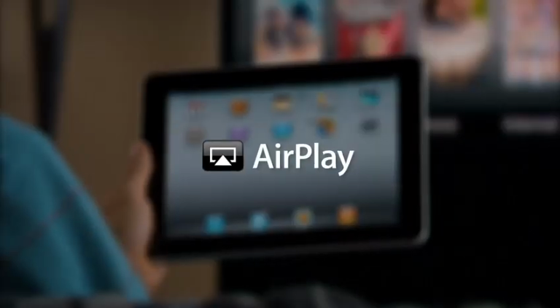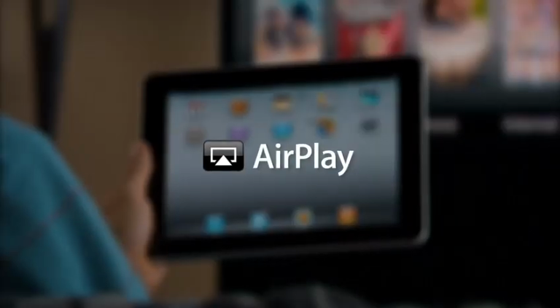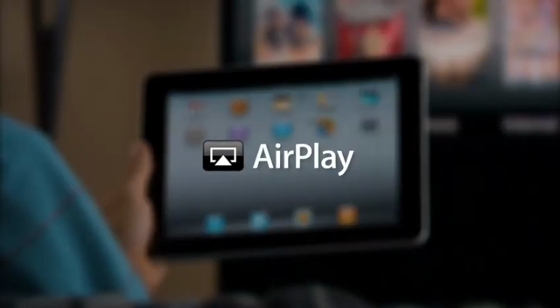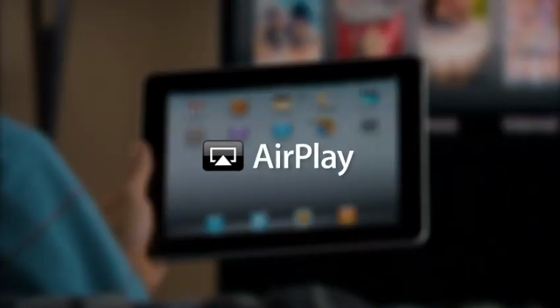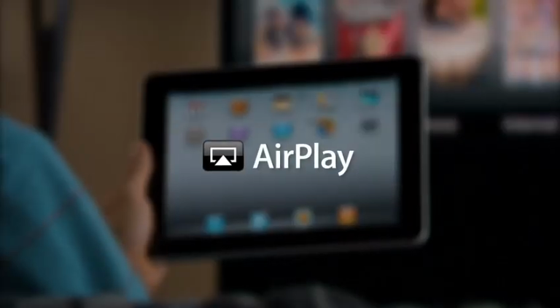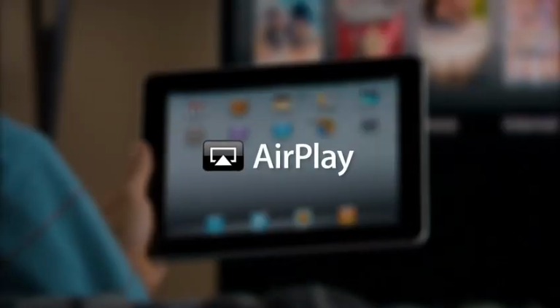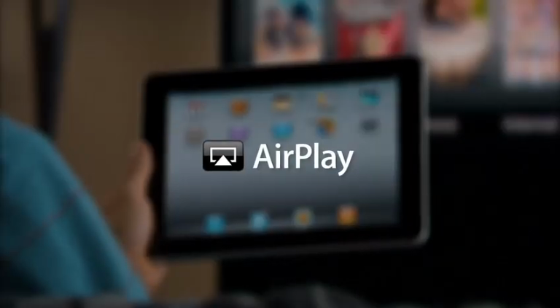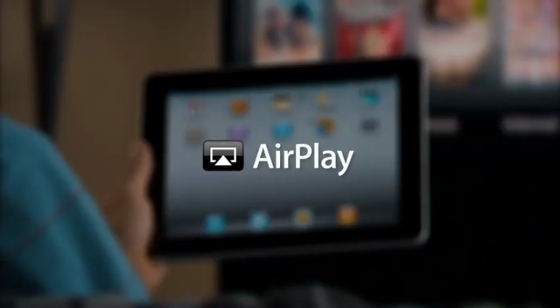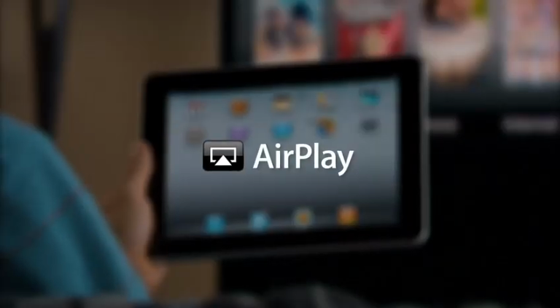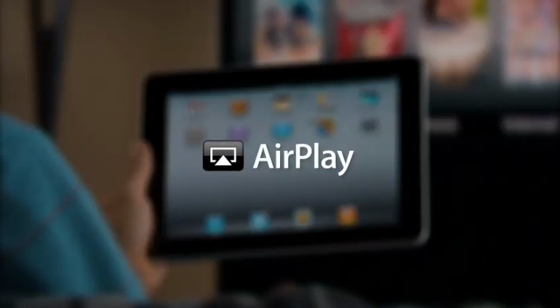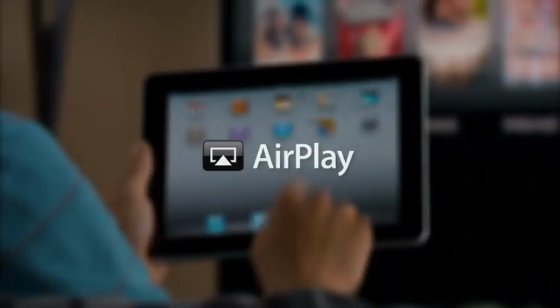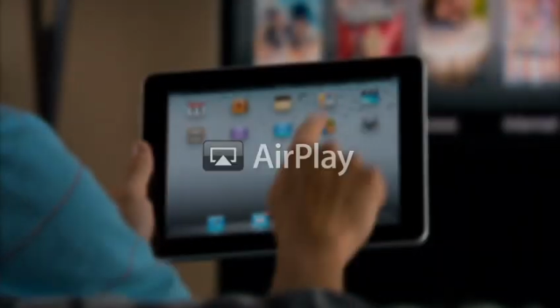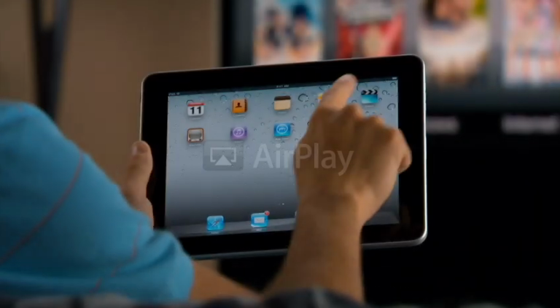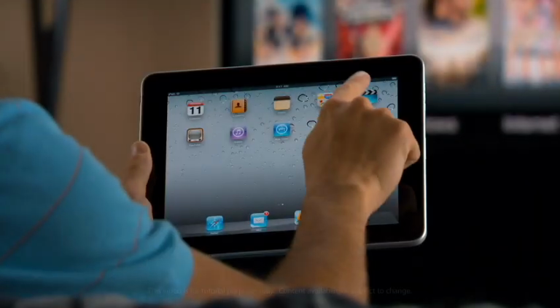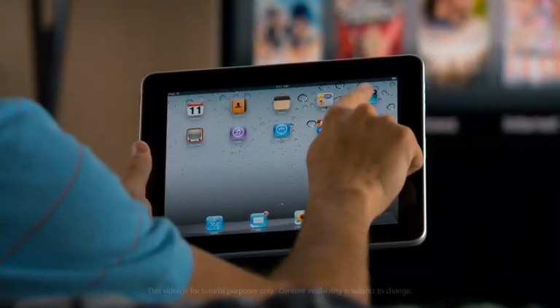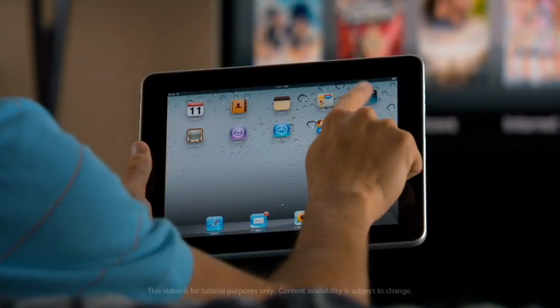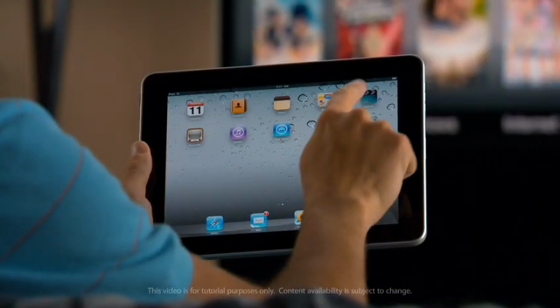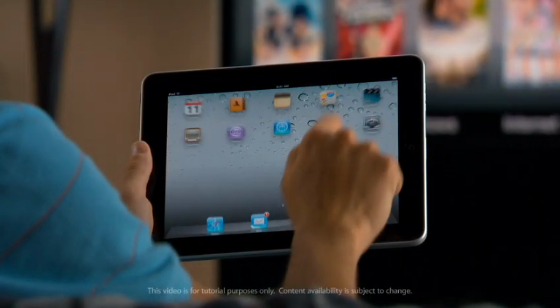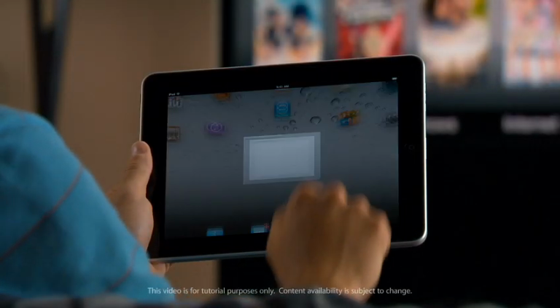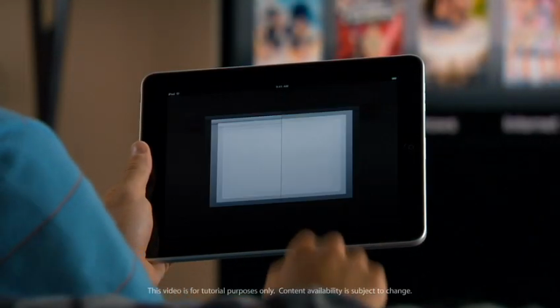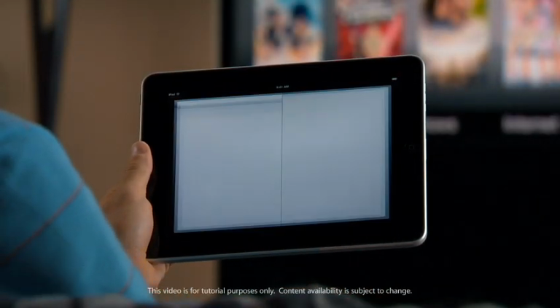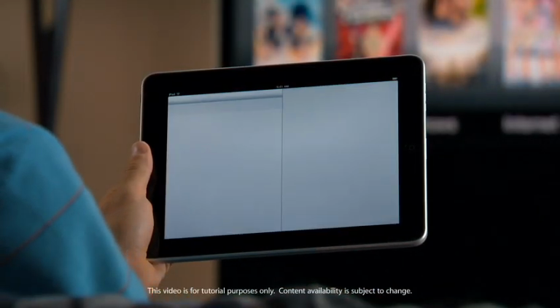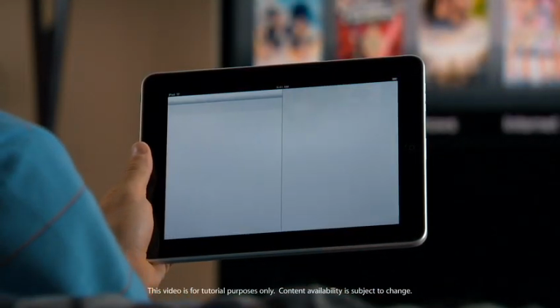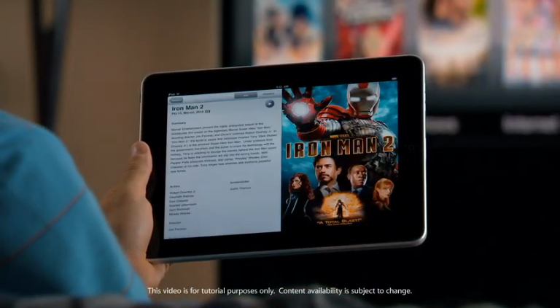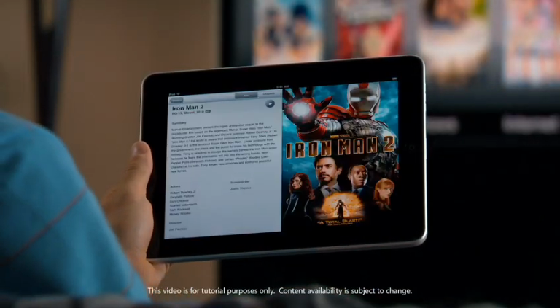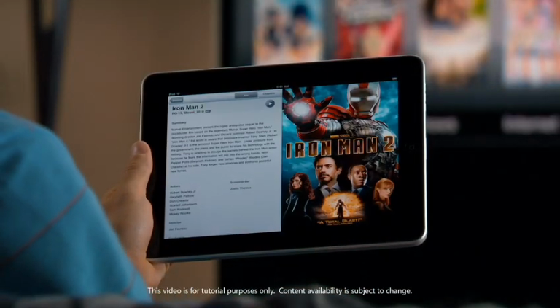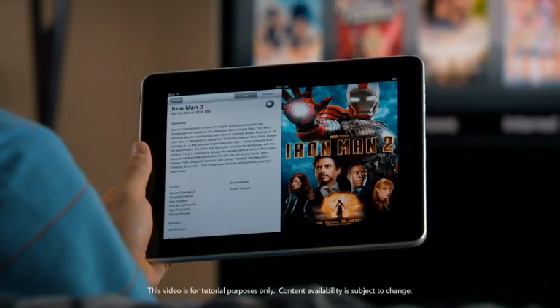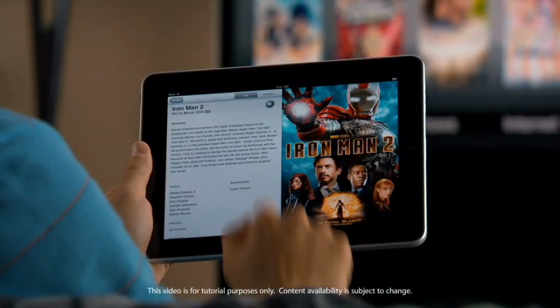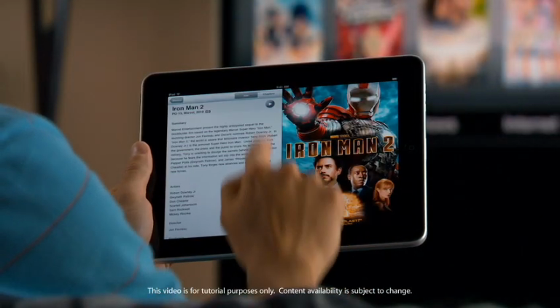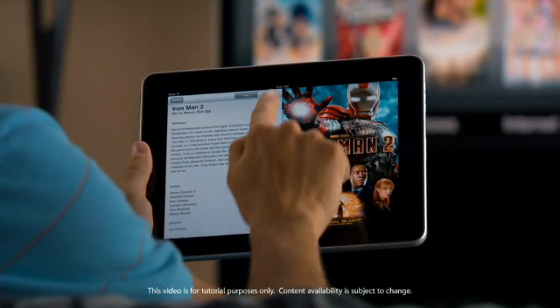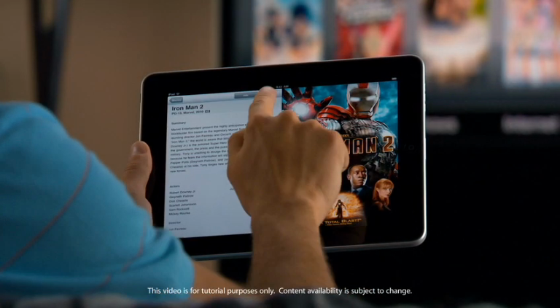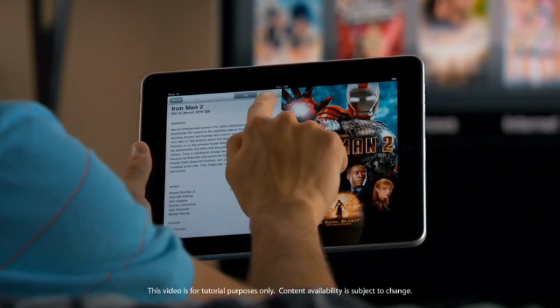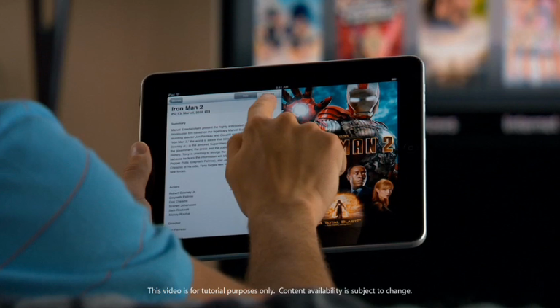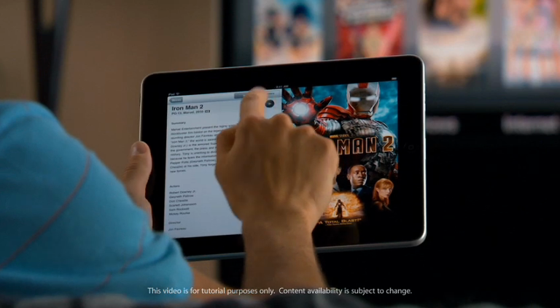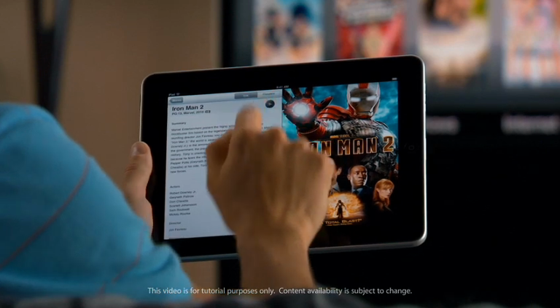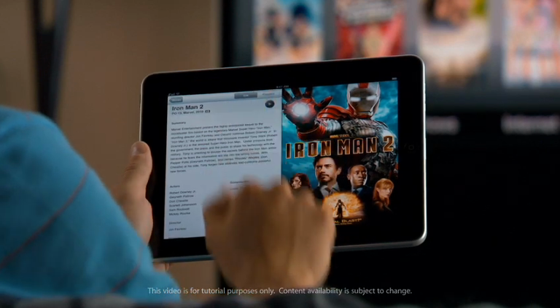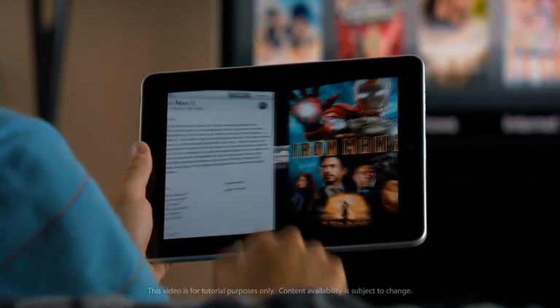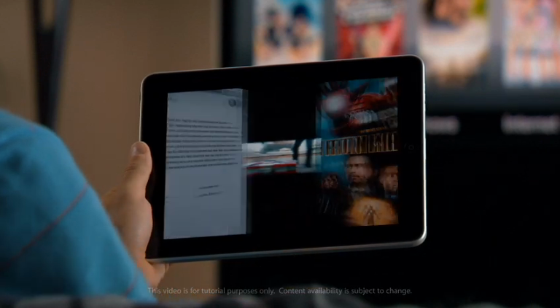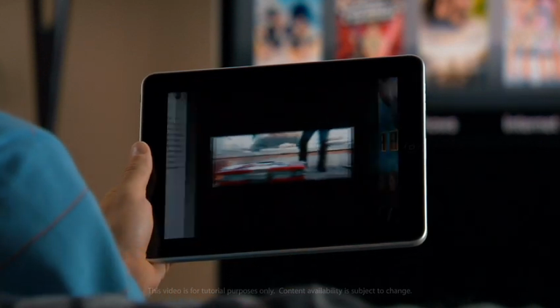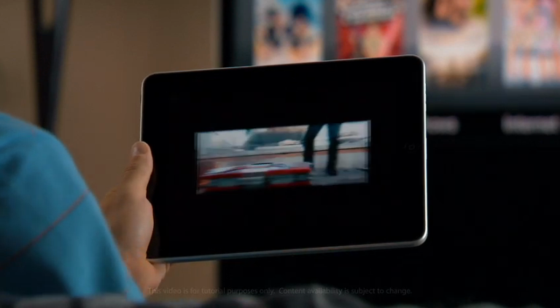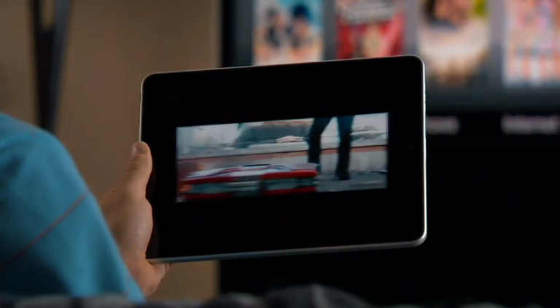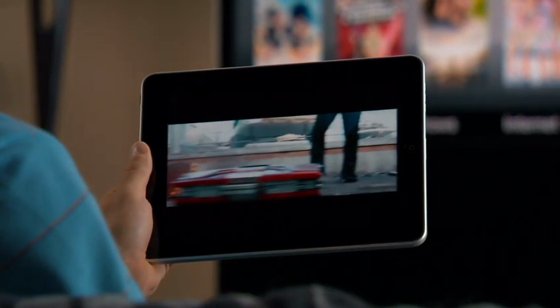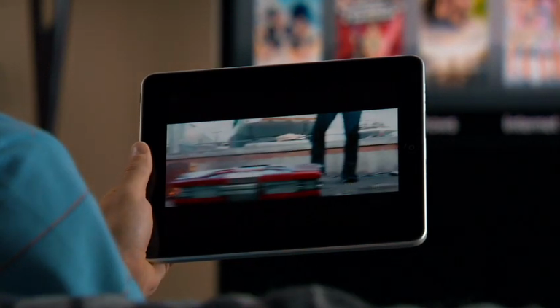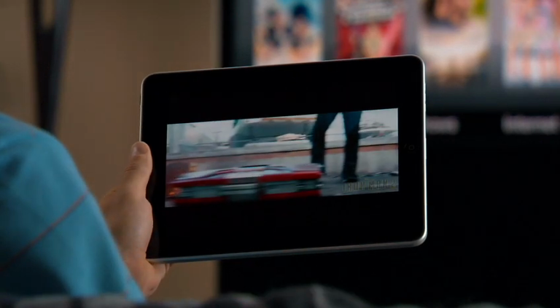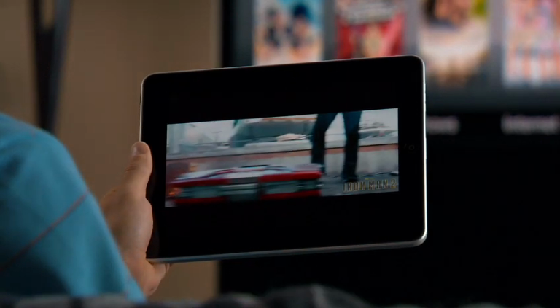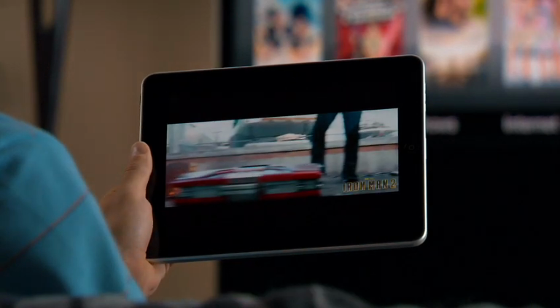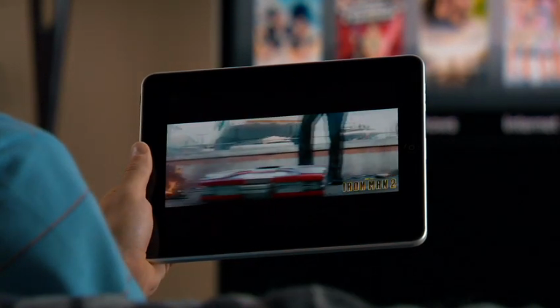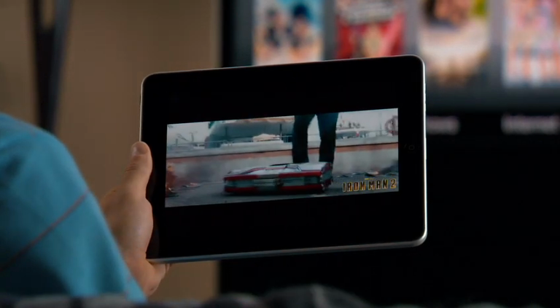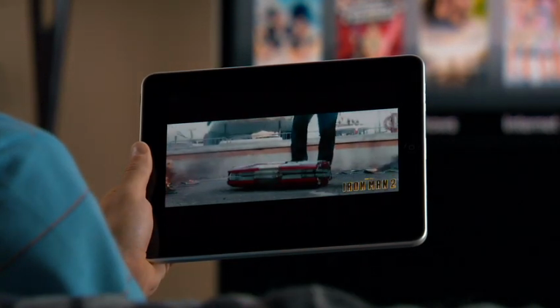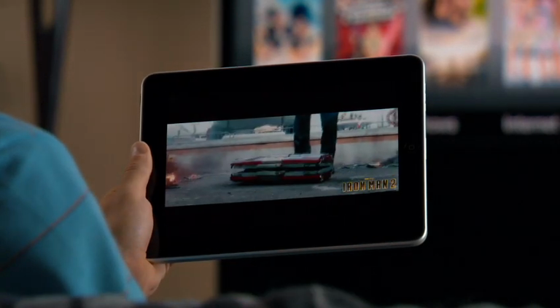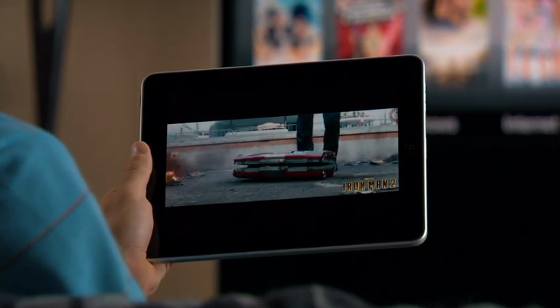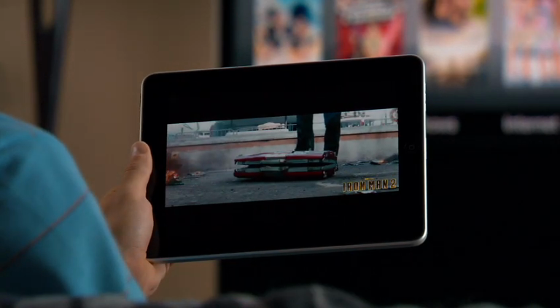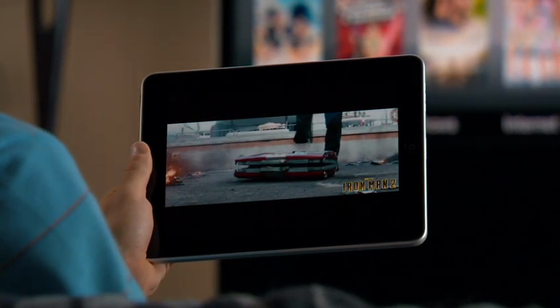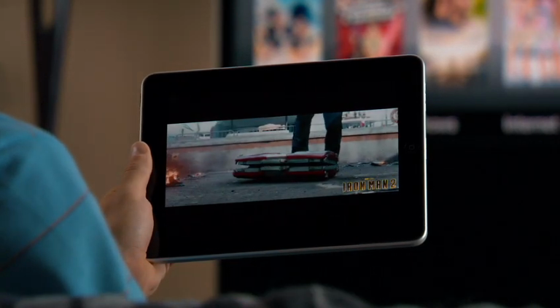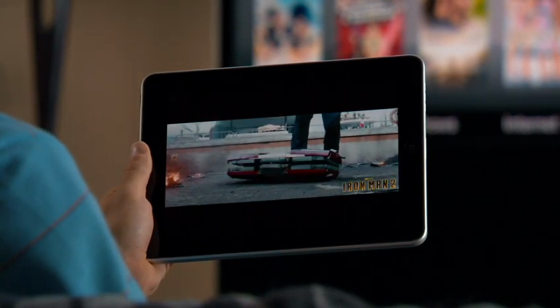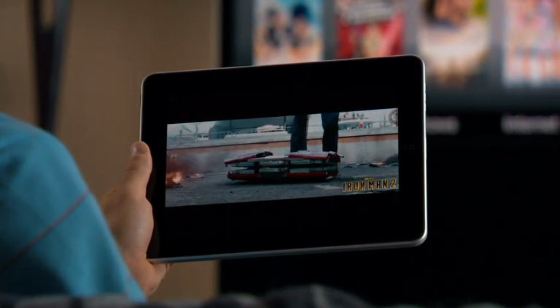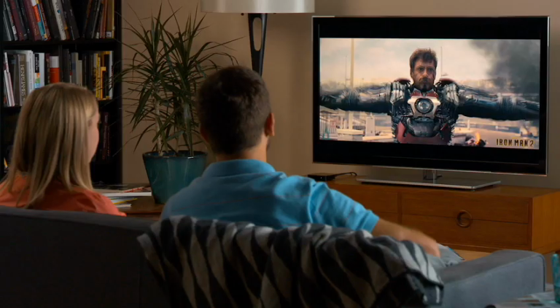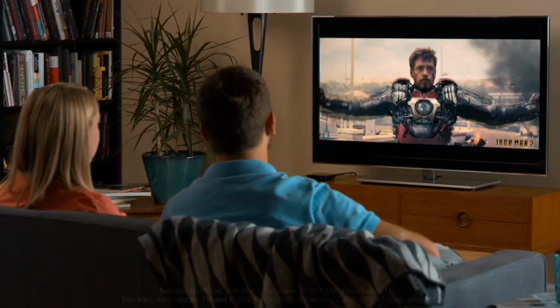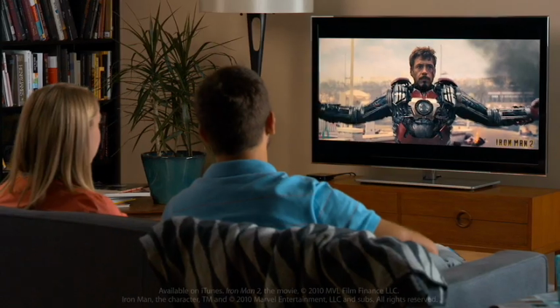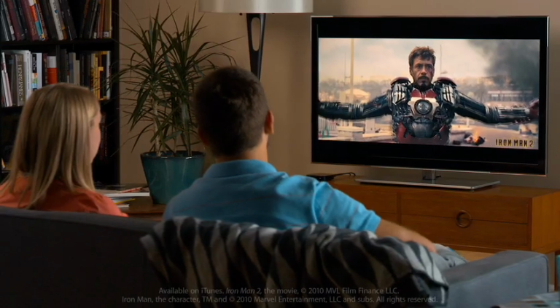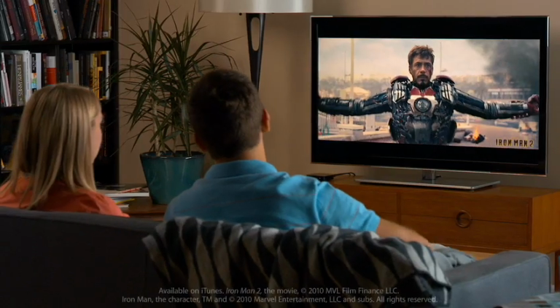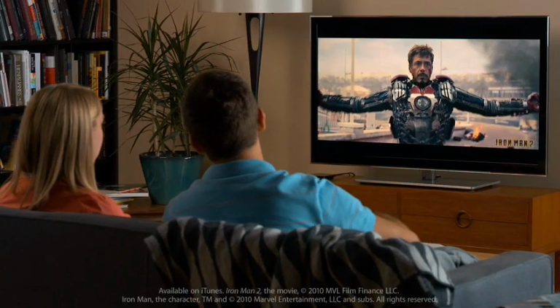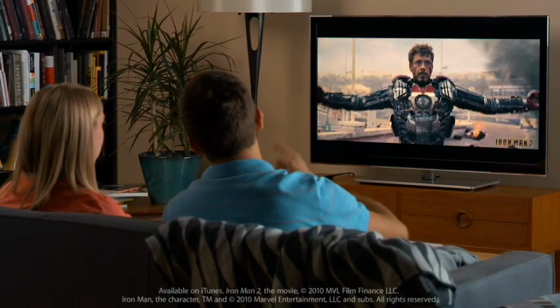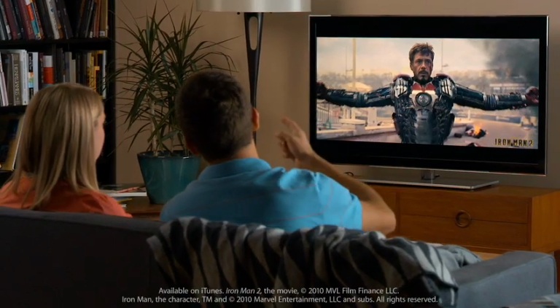It's great to have your movies, photos, and music right in your hands. But sometimes you want to share them on the big screen.